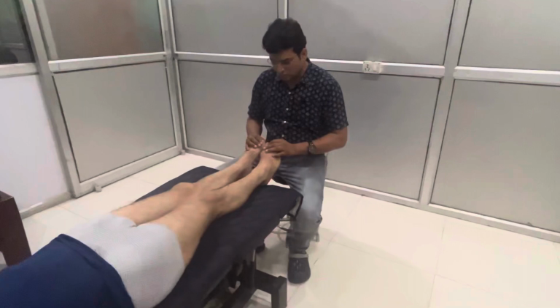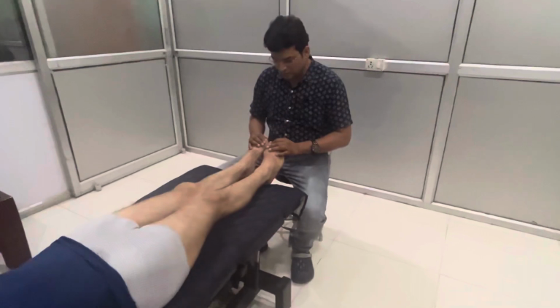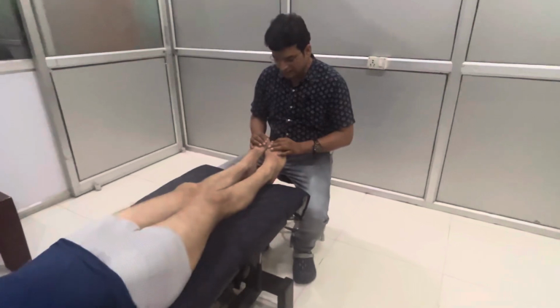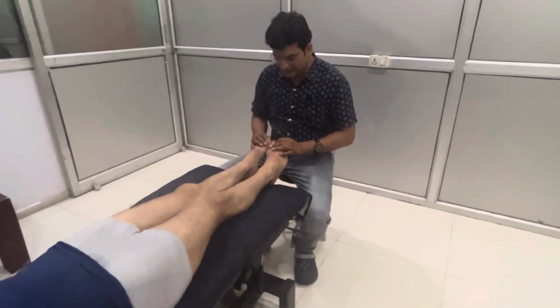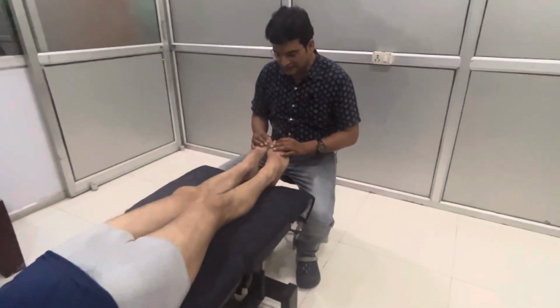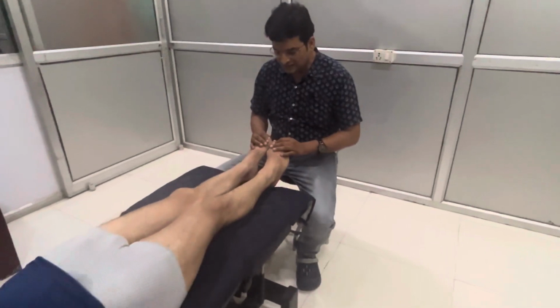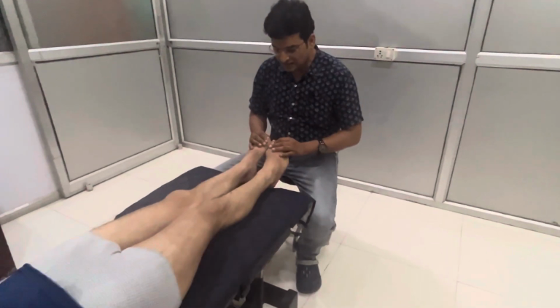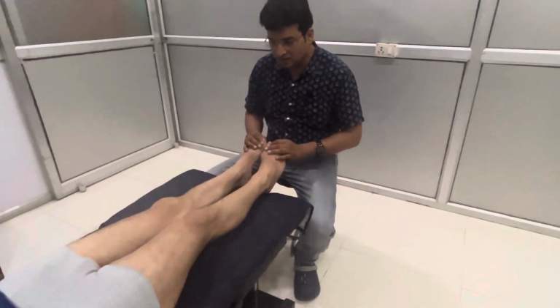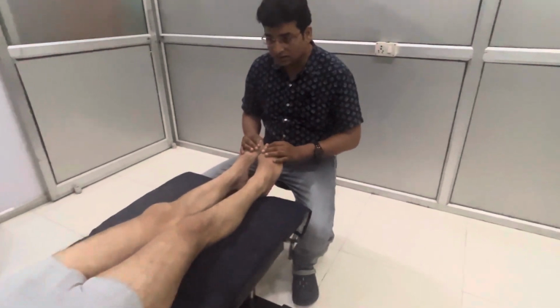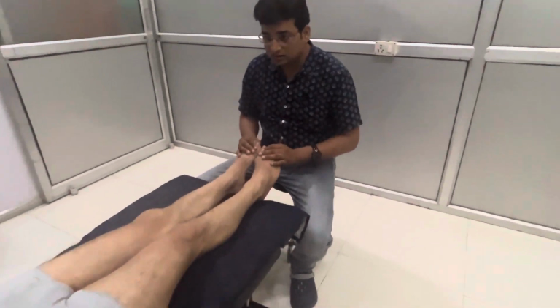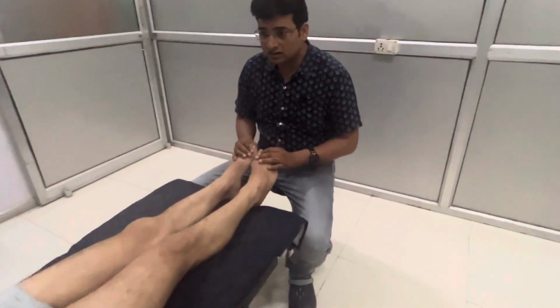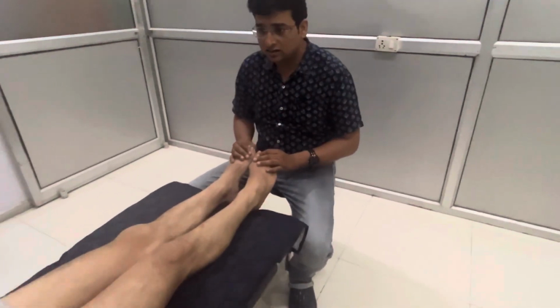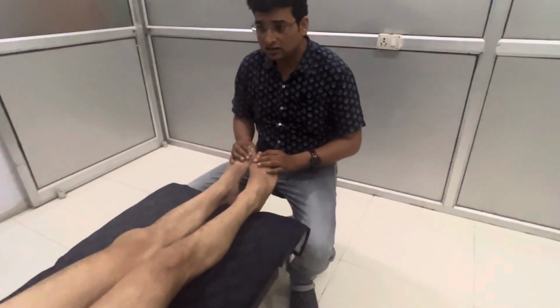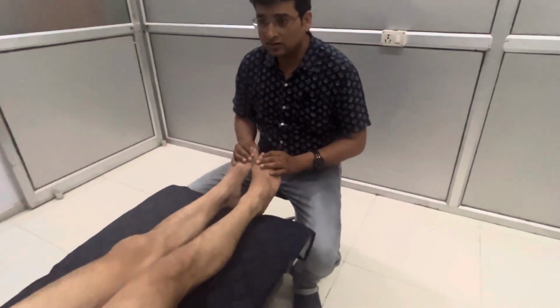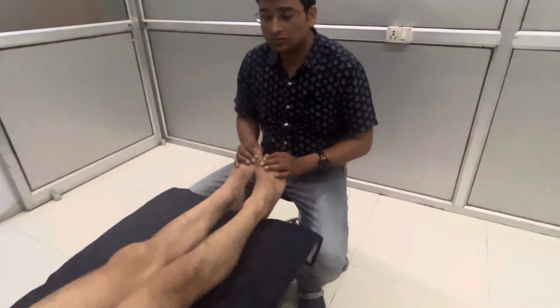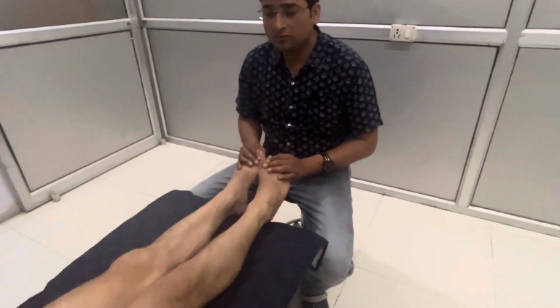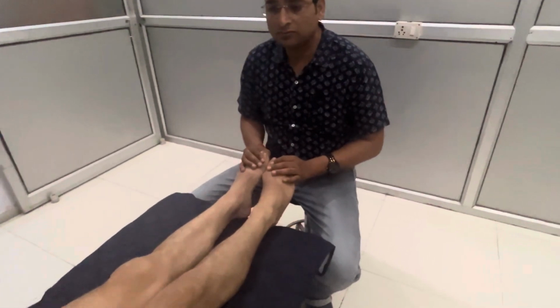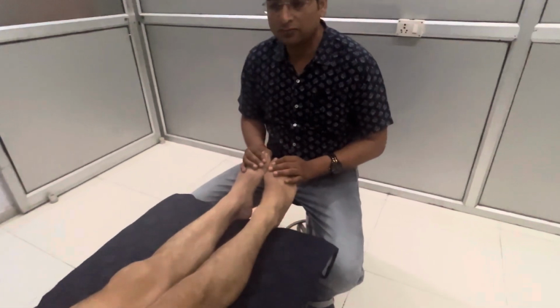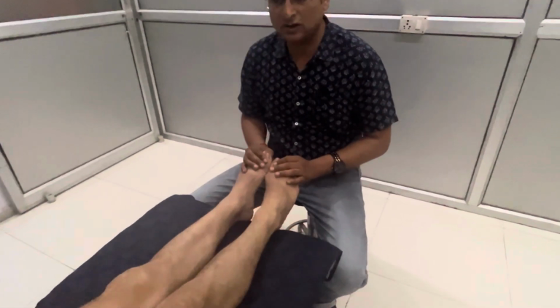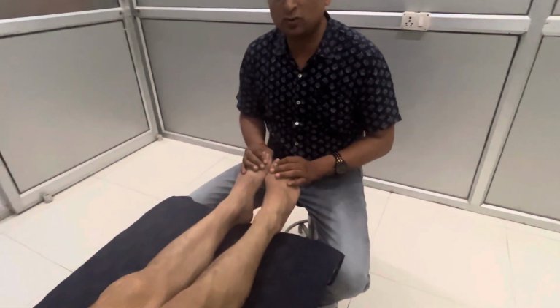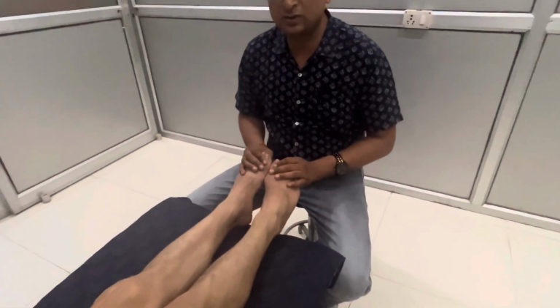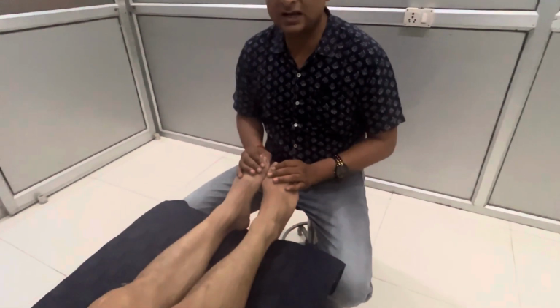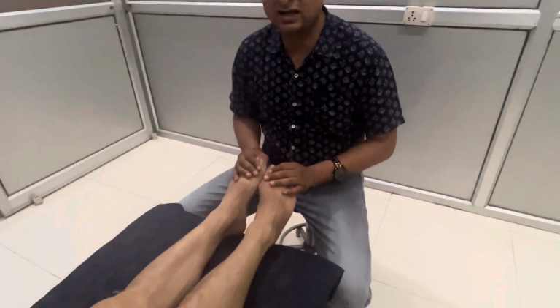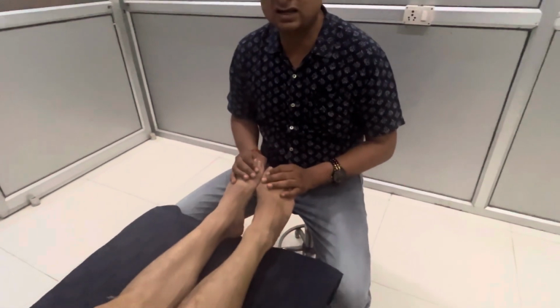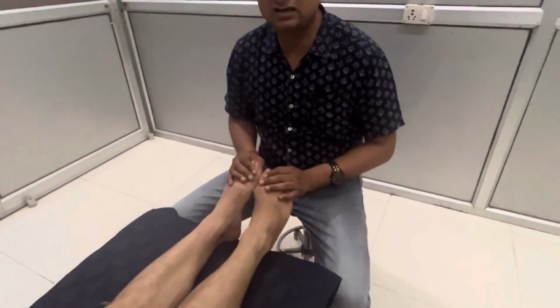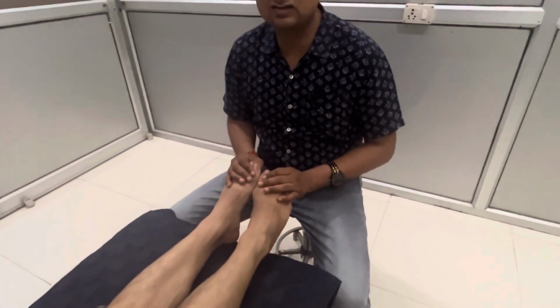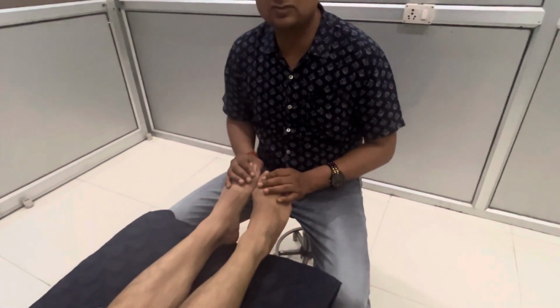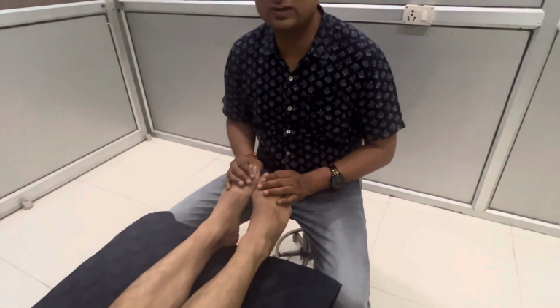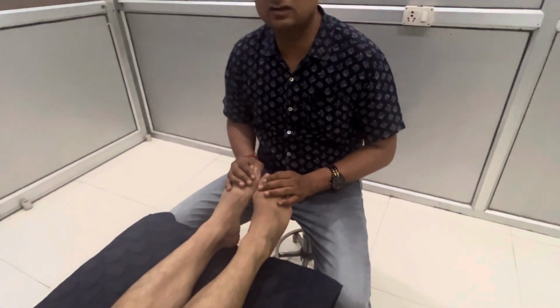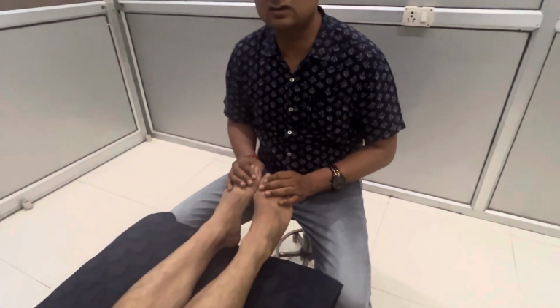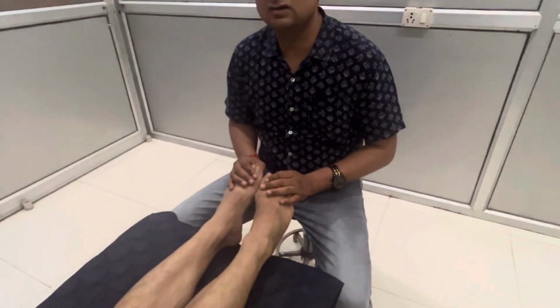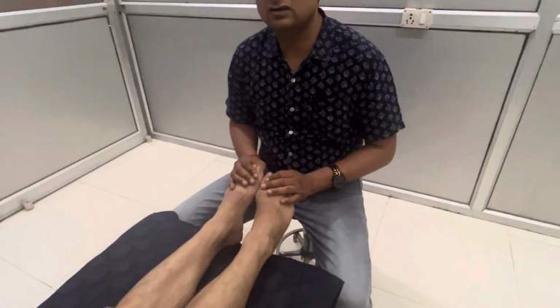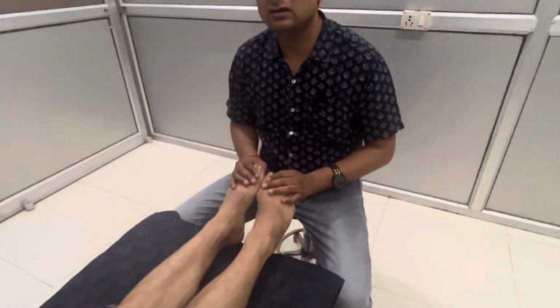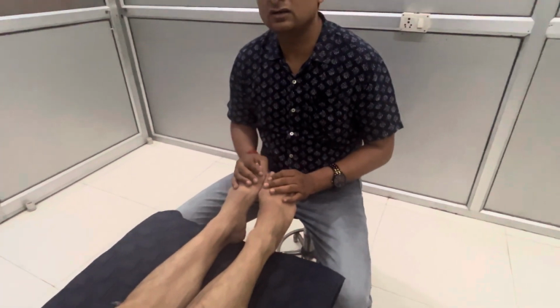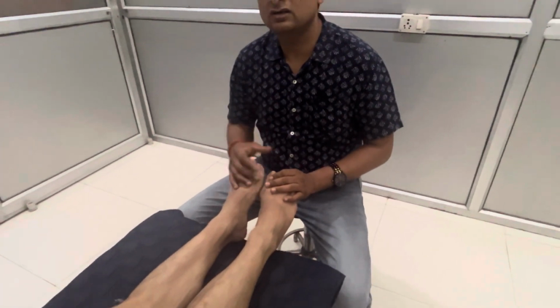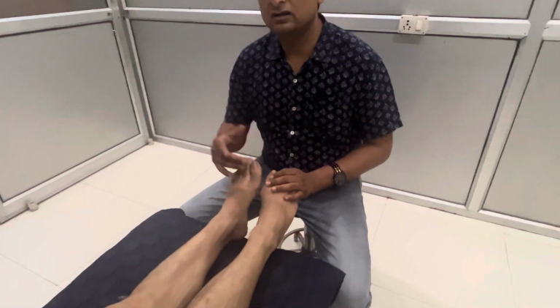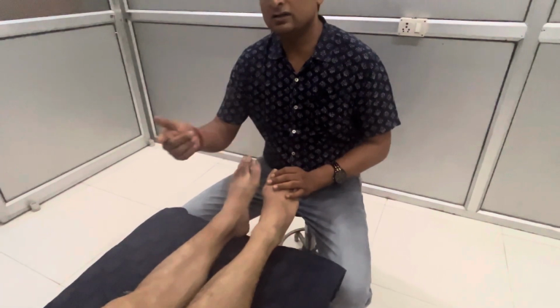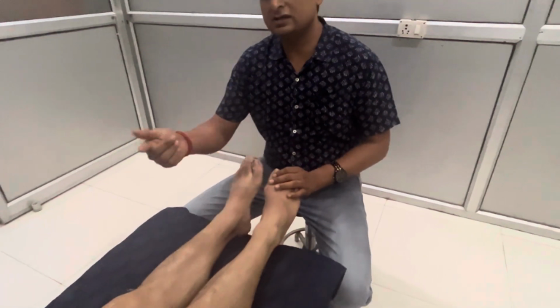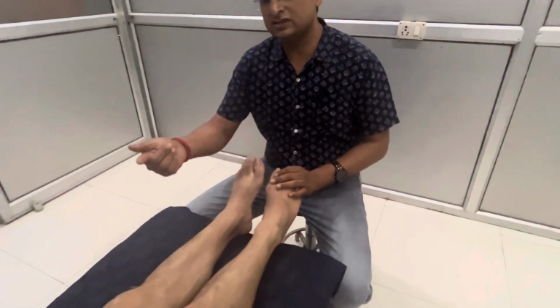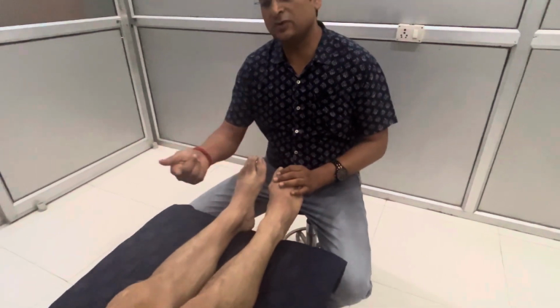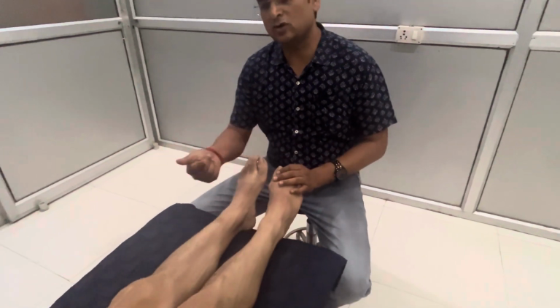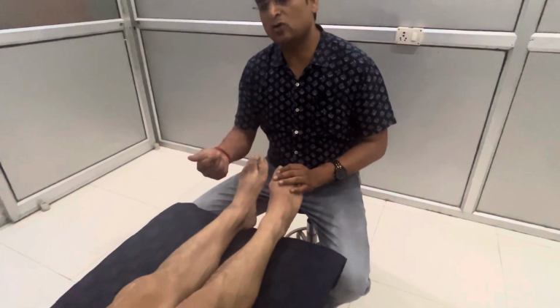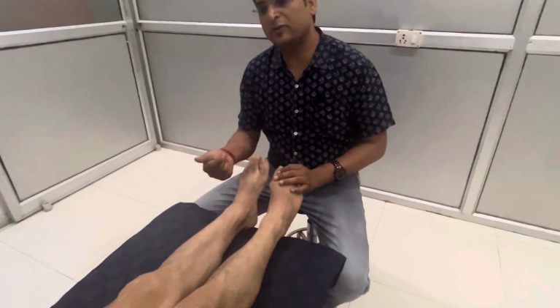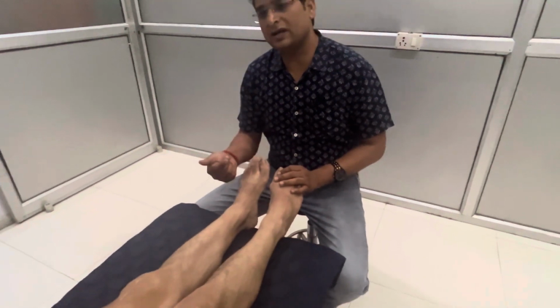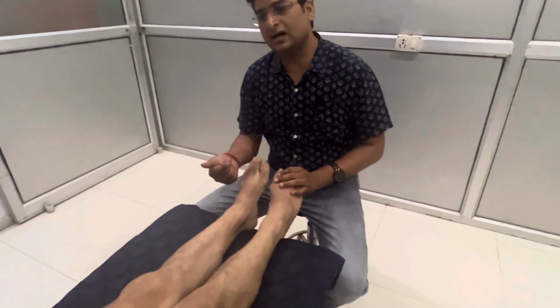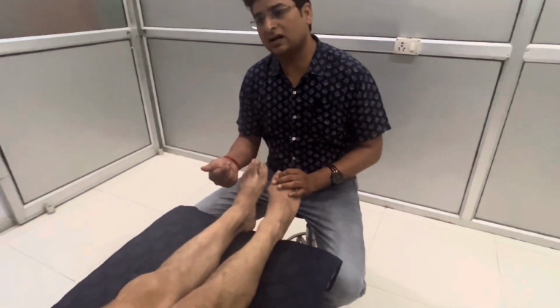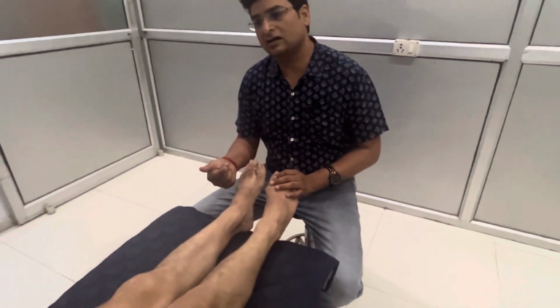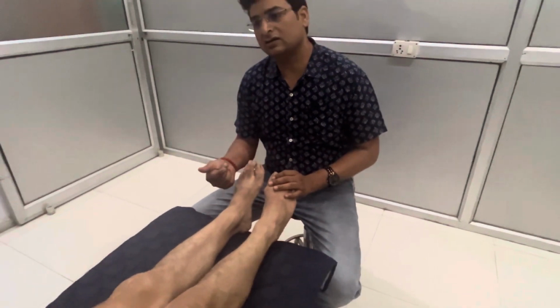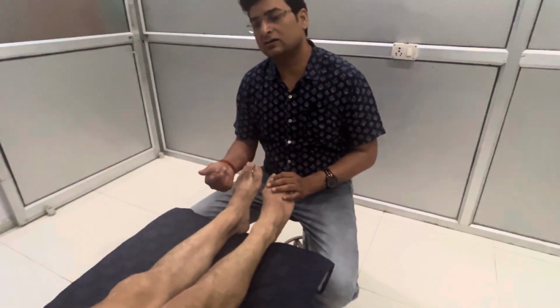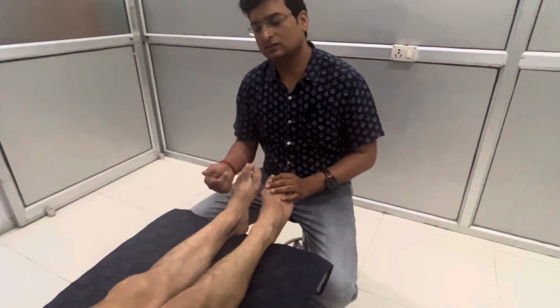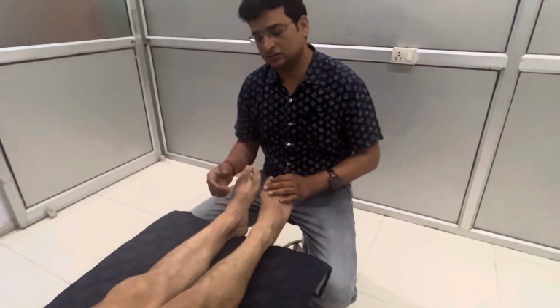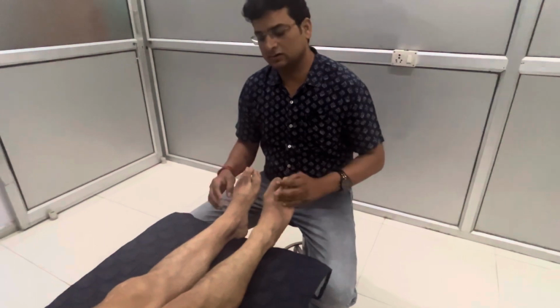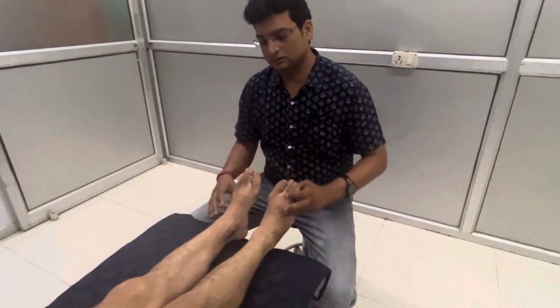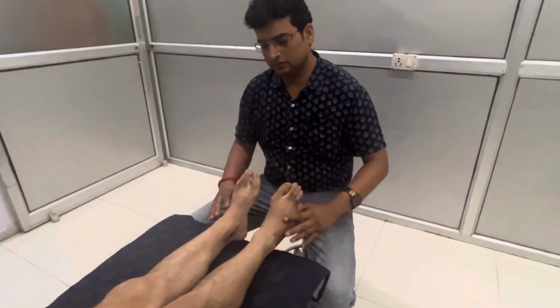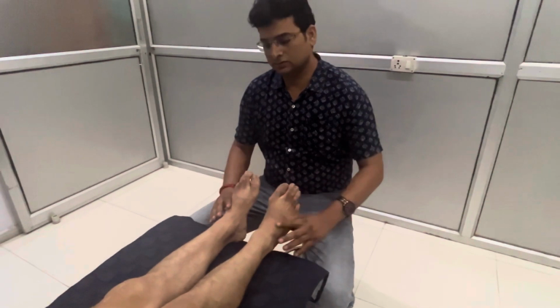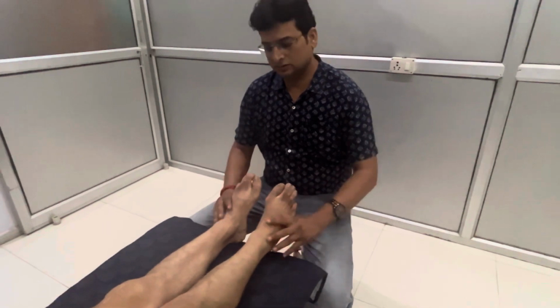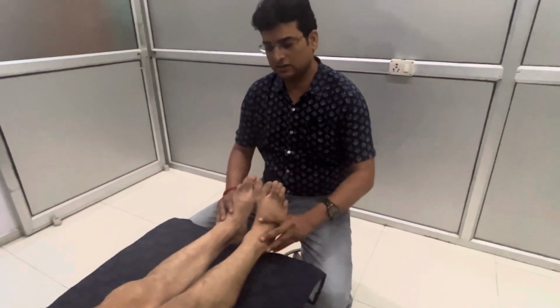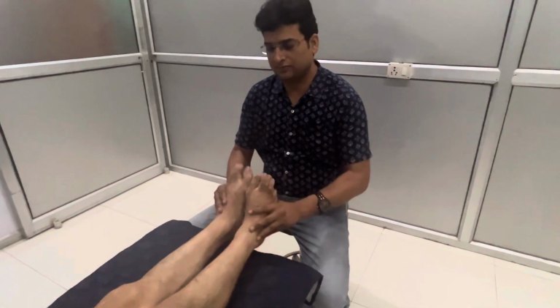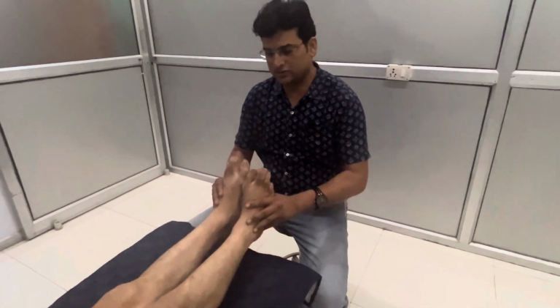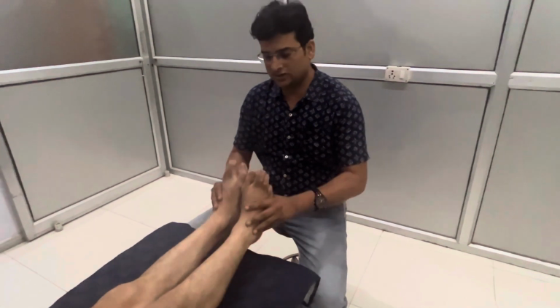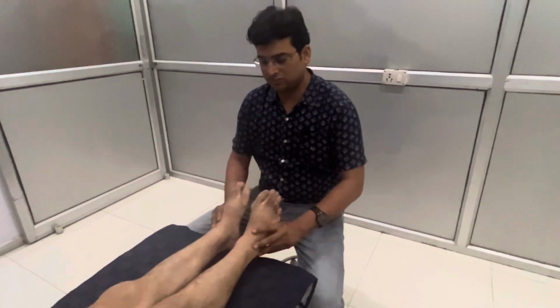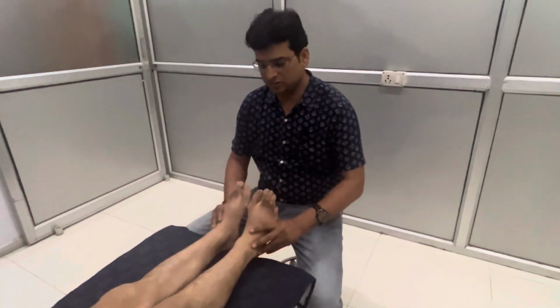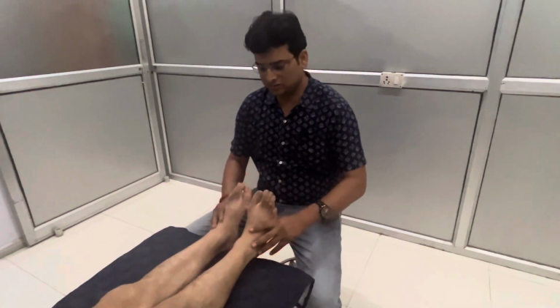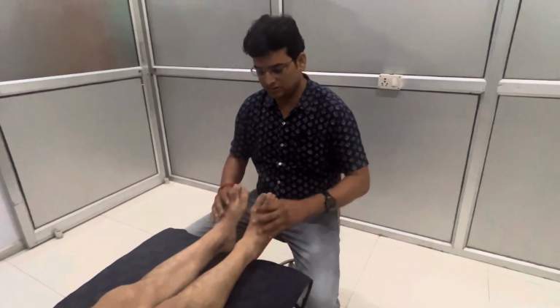There's a tingling in the back, there's a pain in the back, left side.